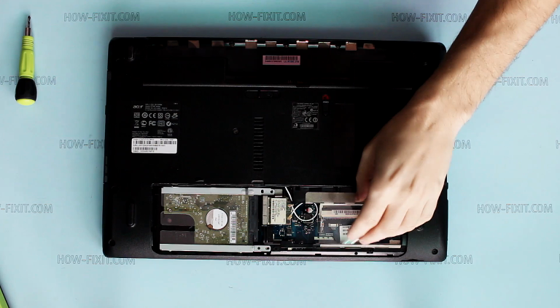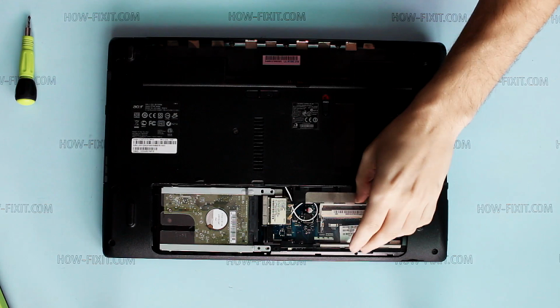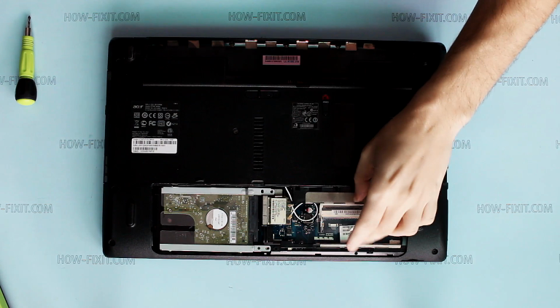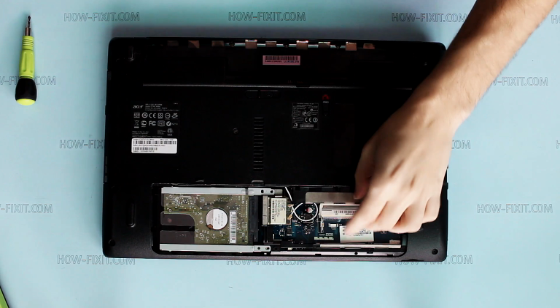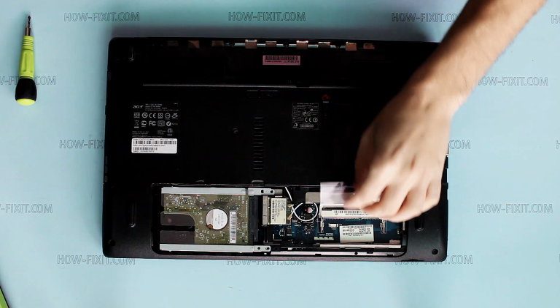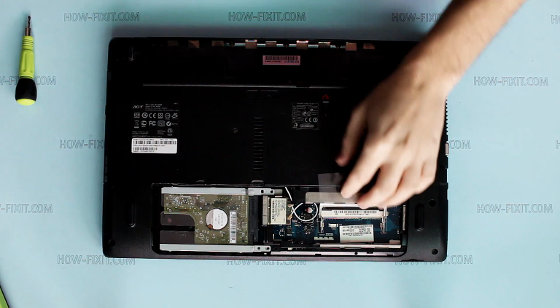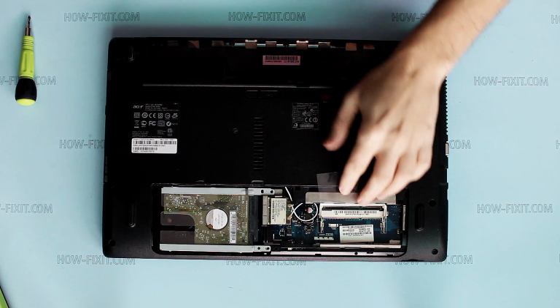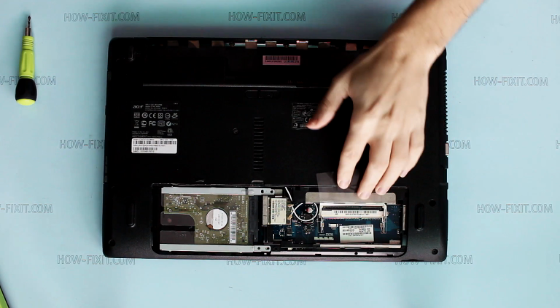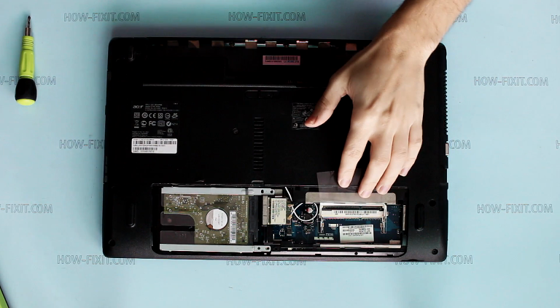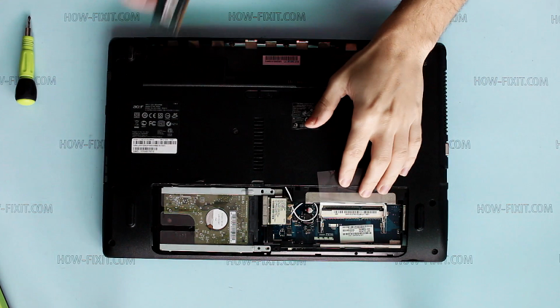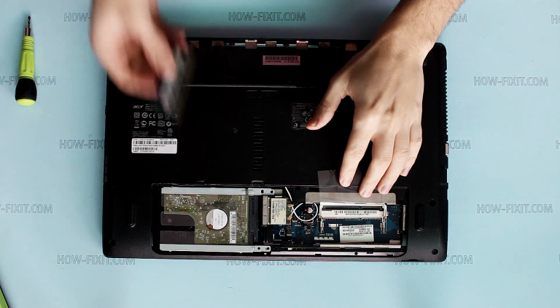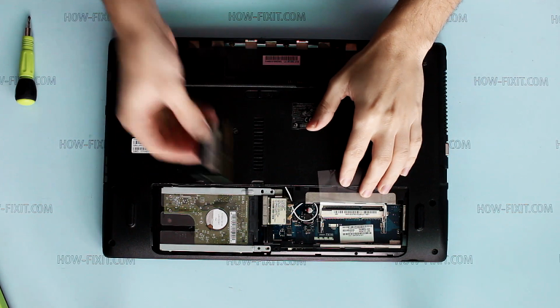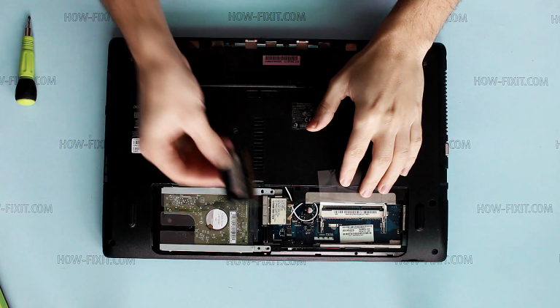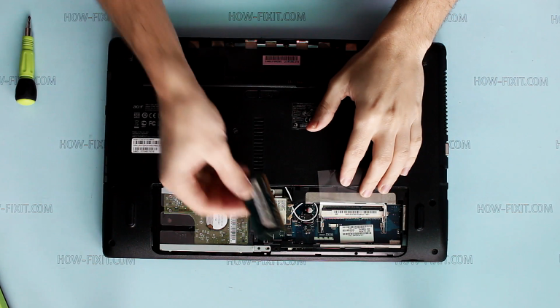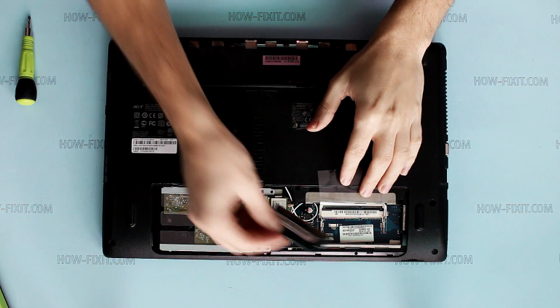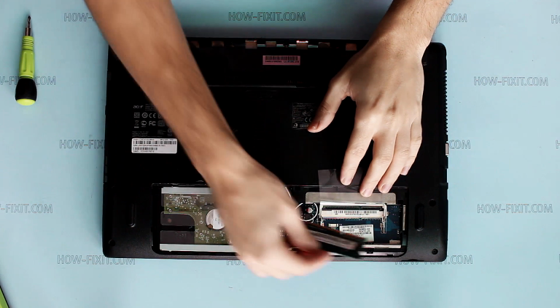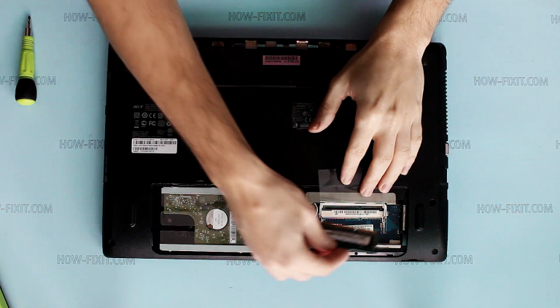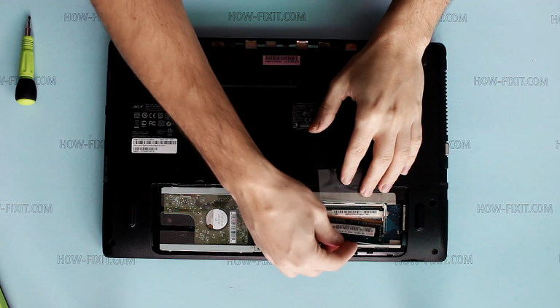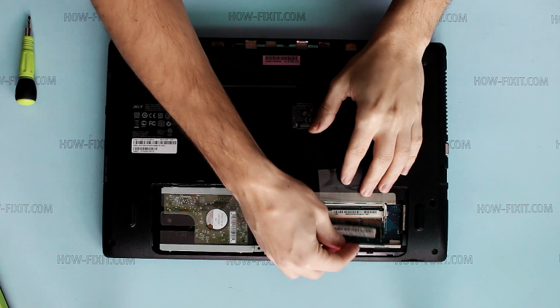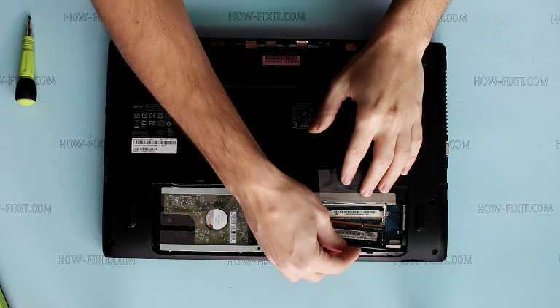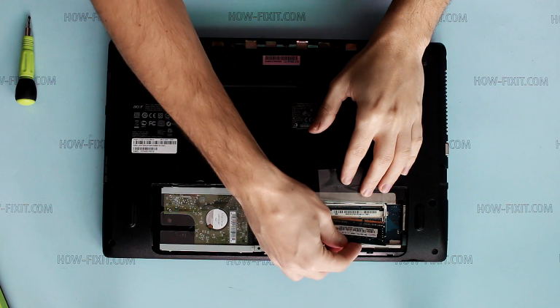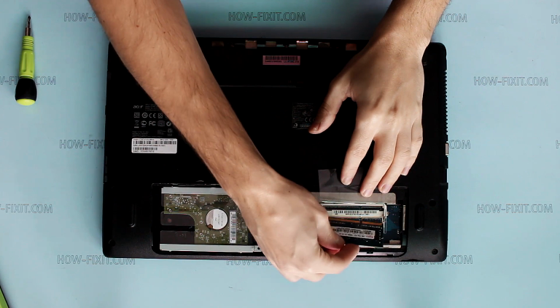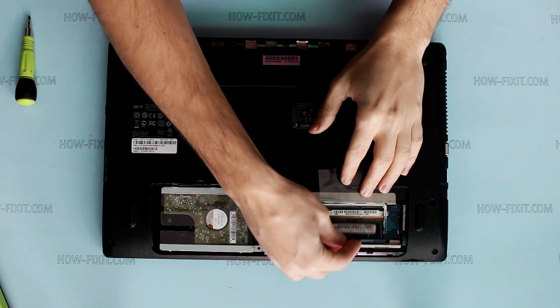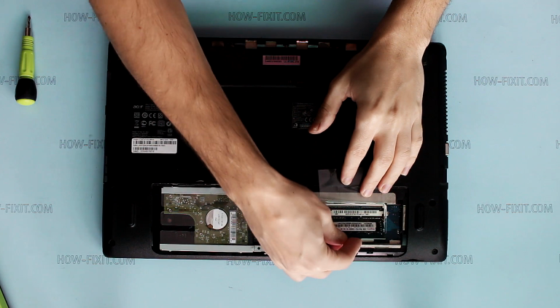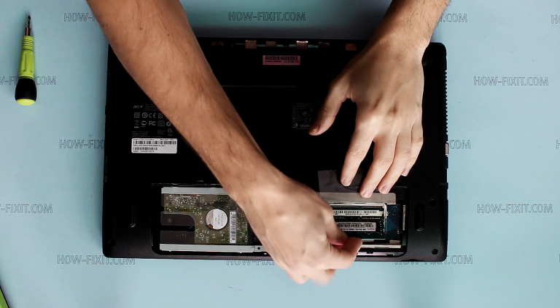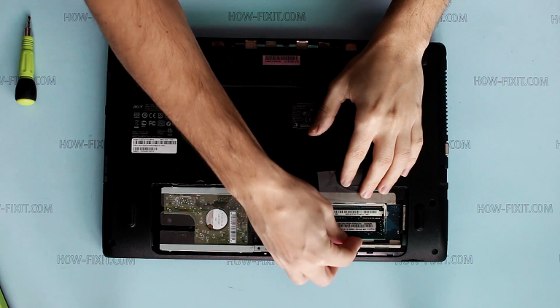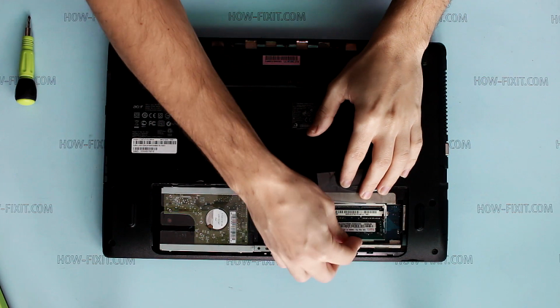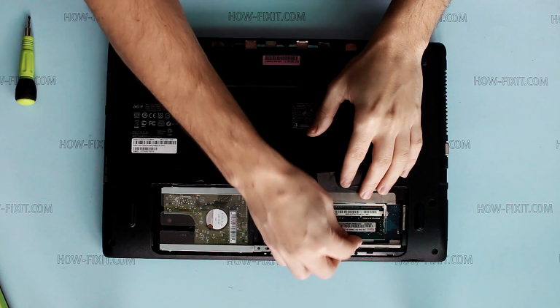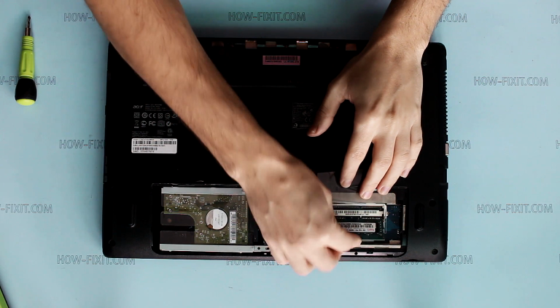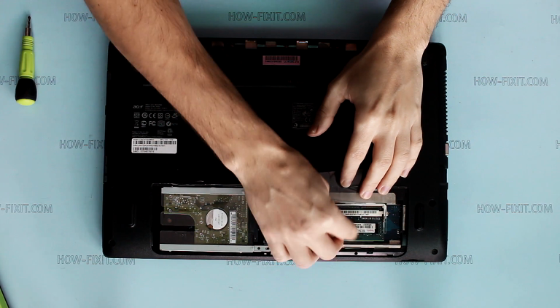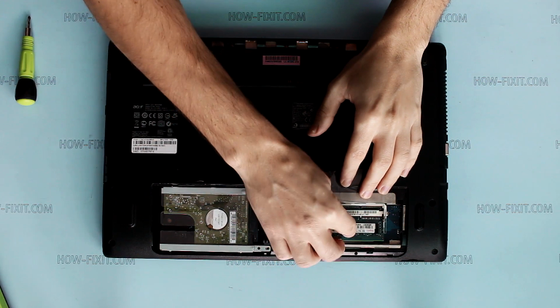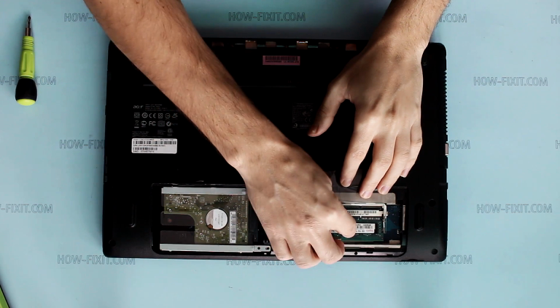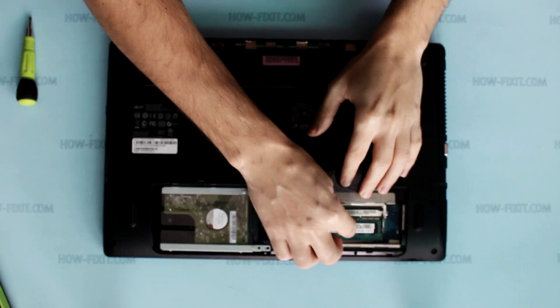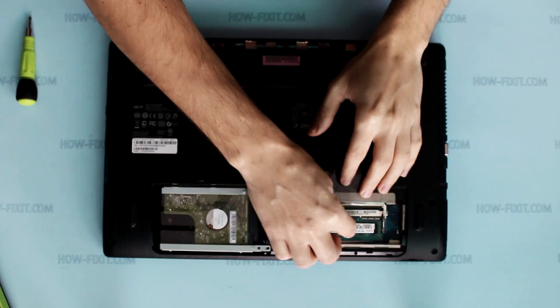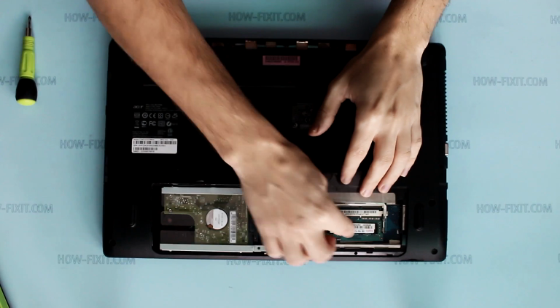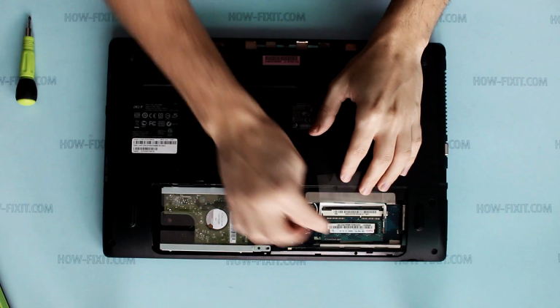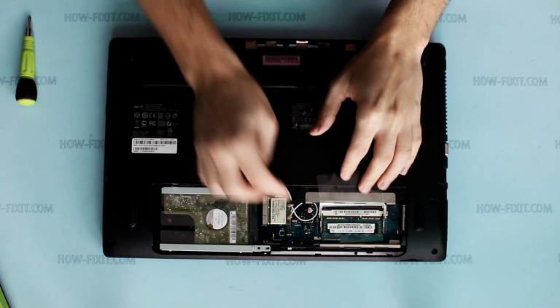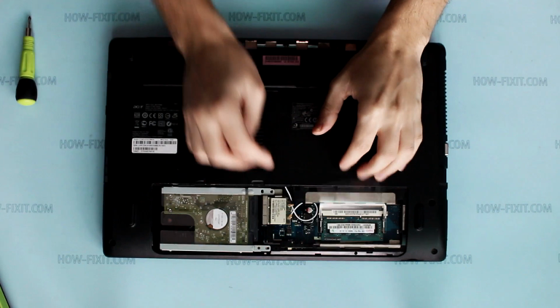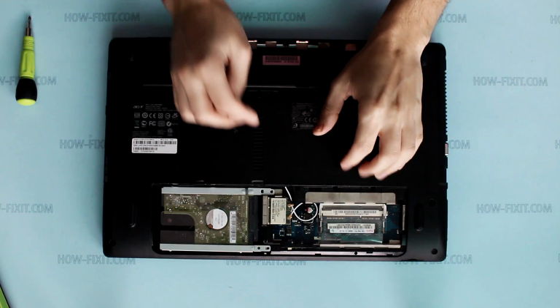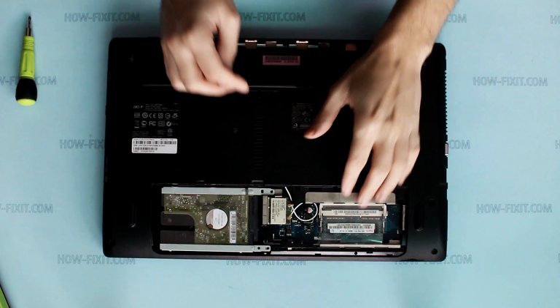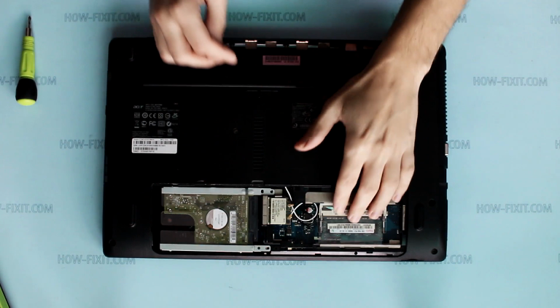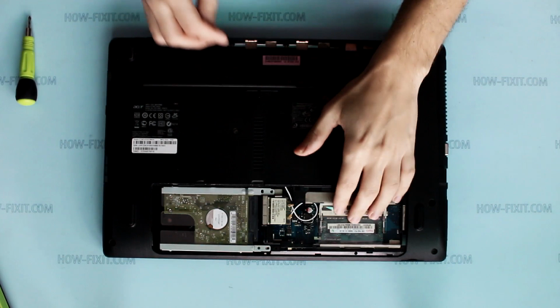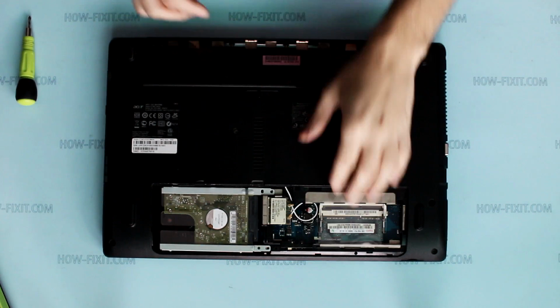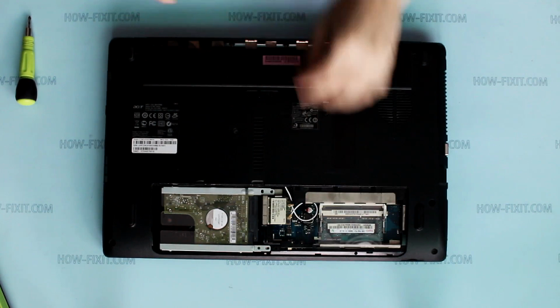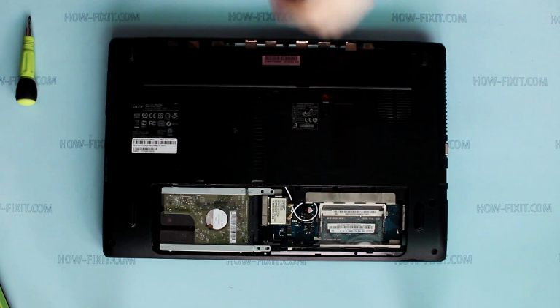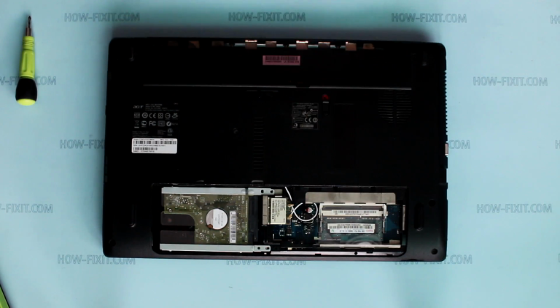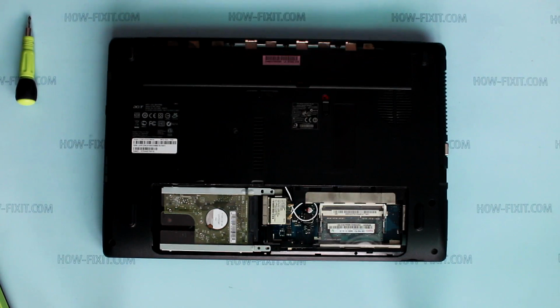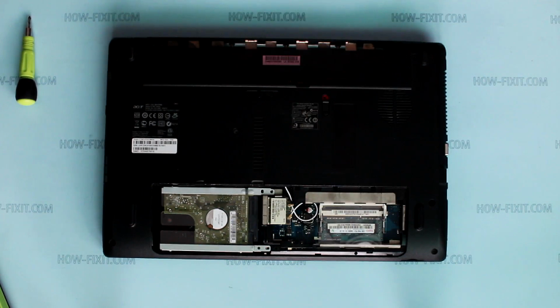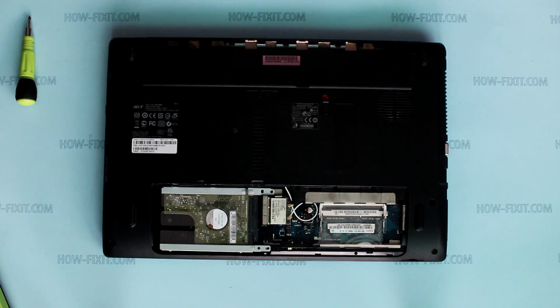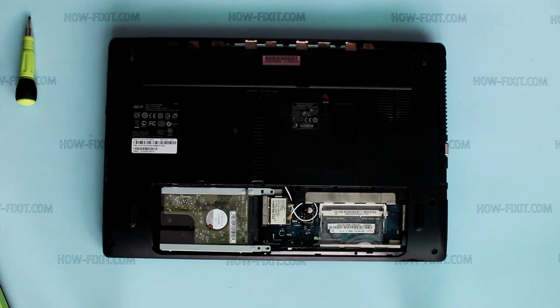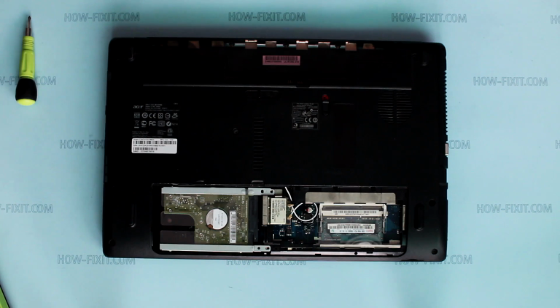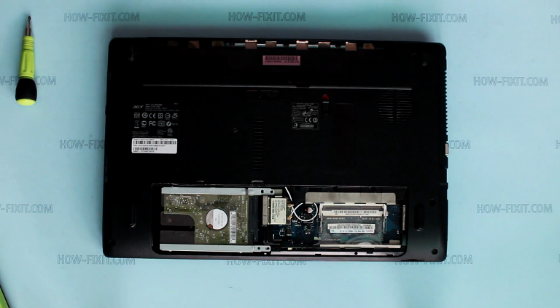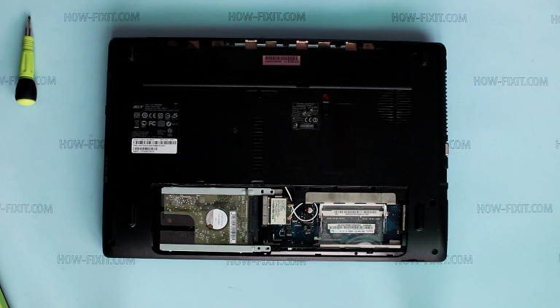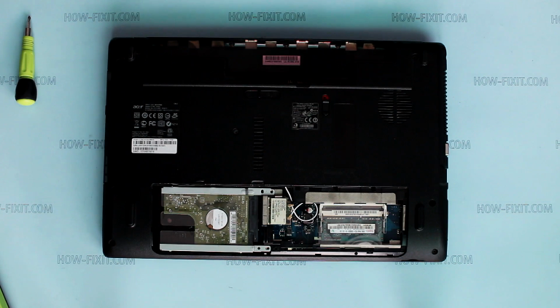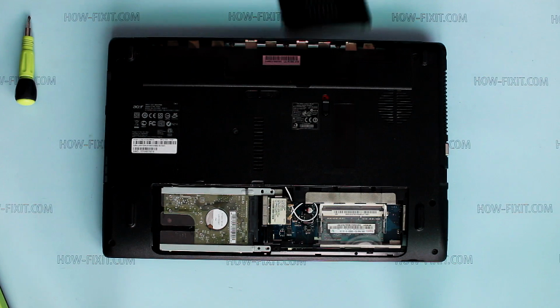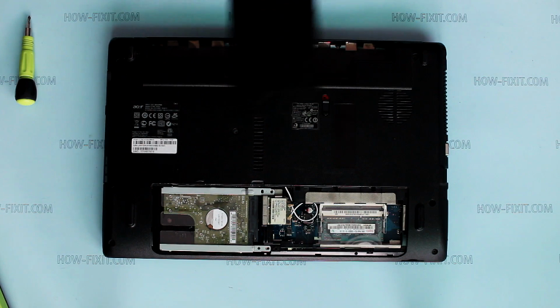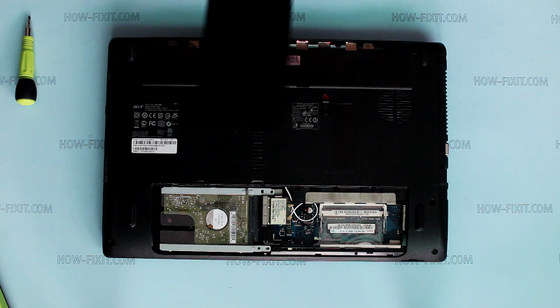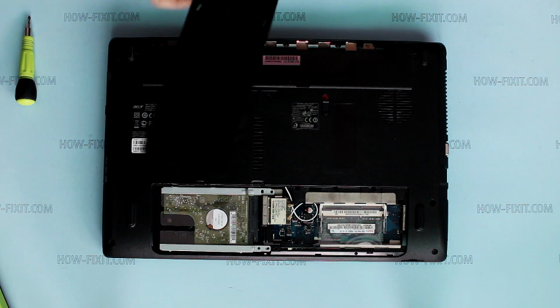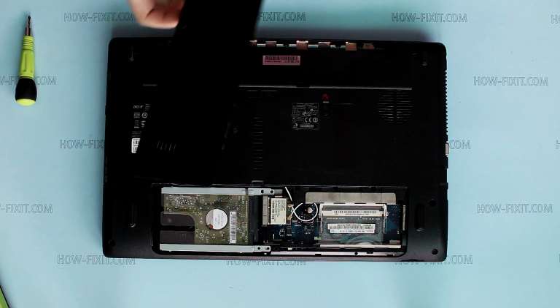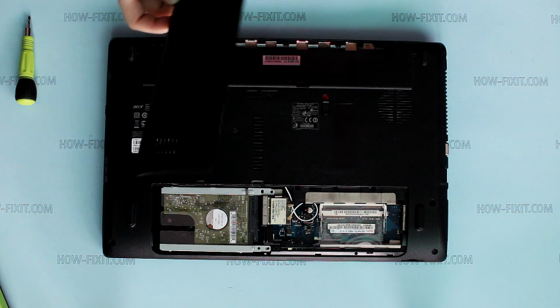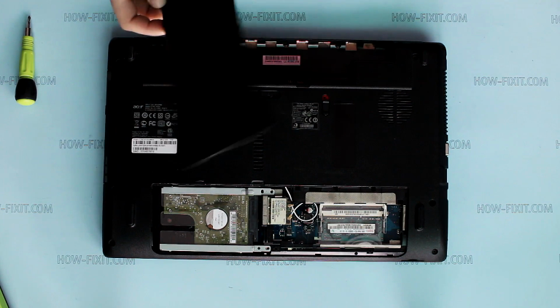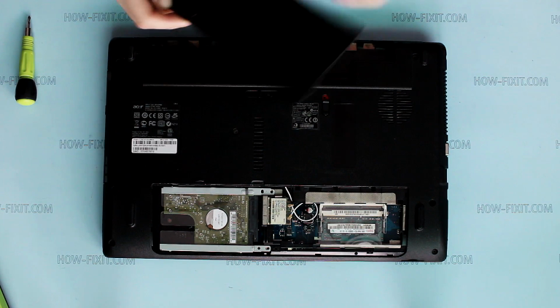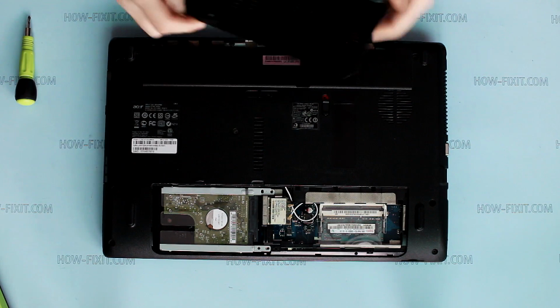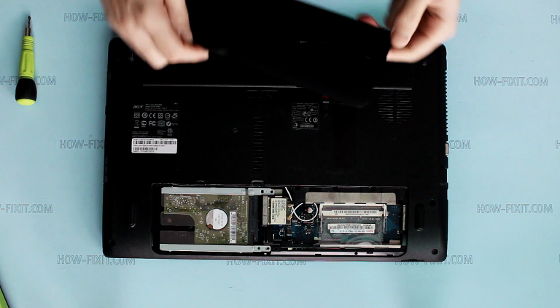To install memory, slide it firmly into the slot at an angle and press the module down until it clicks into its place.